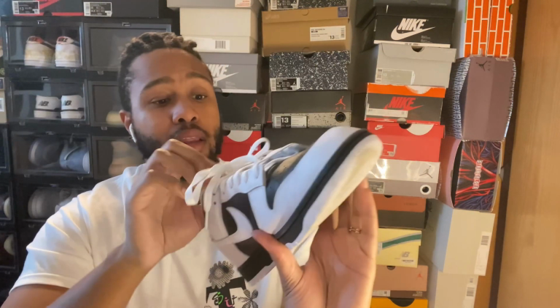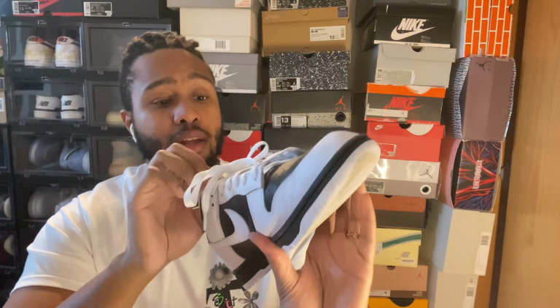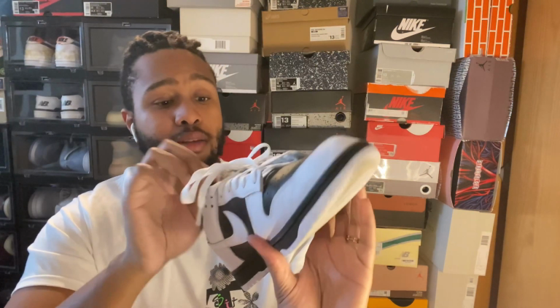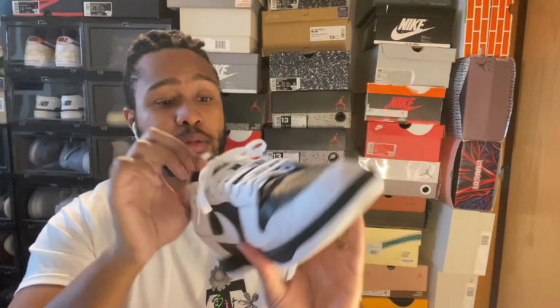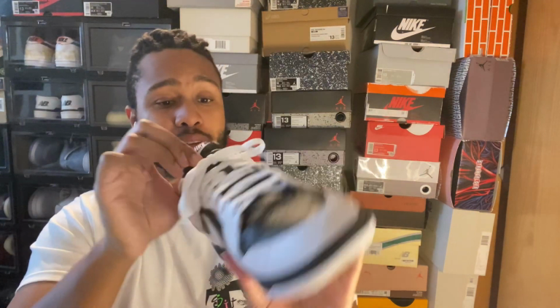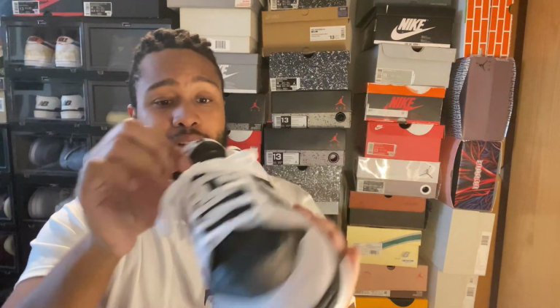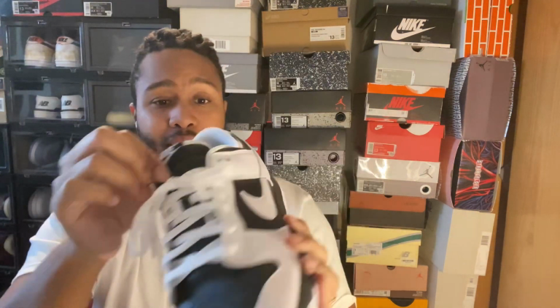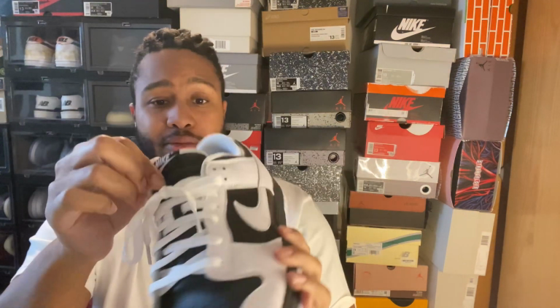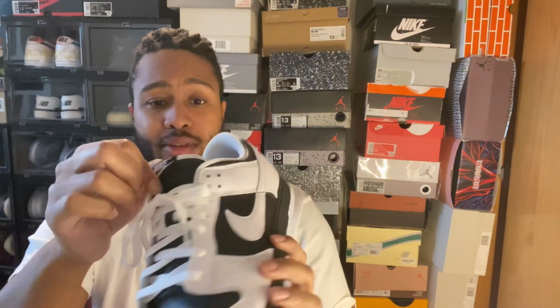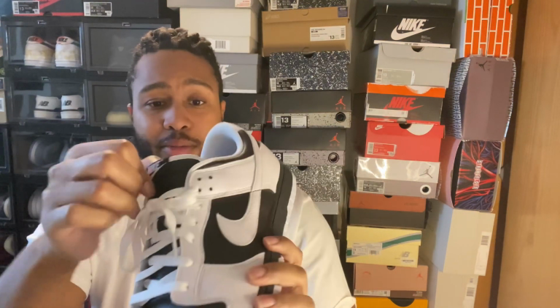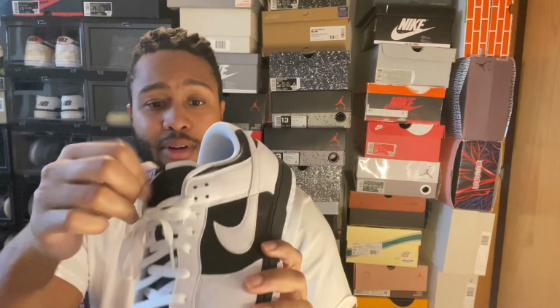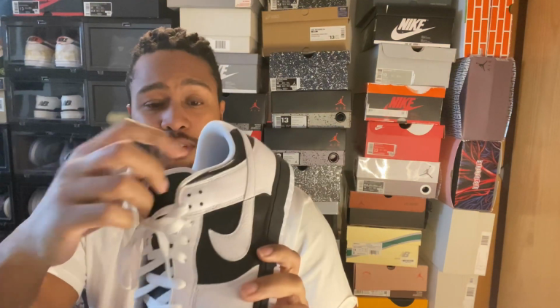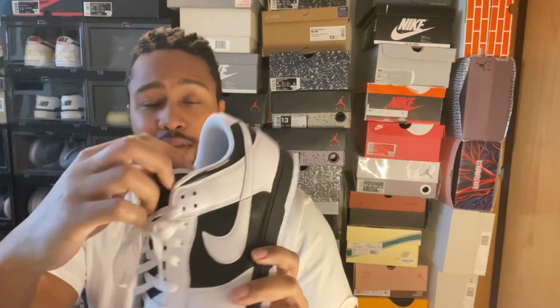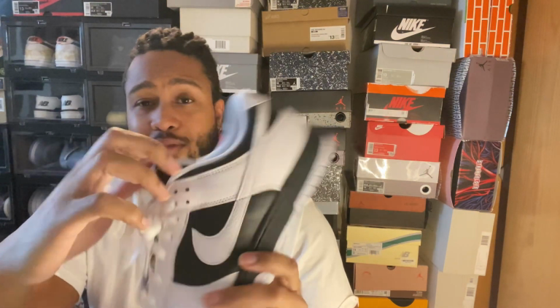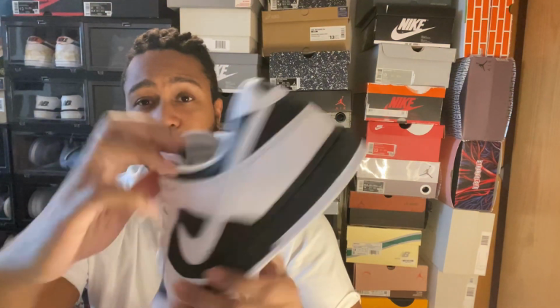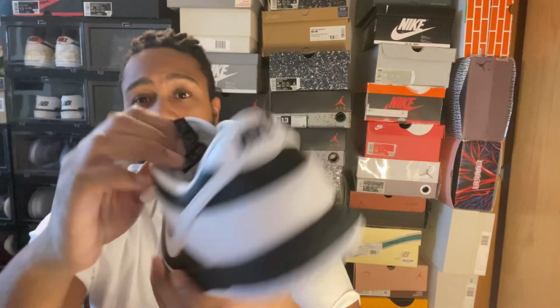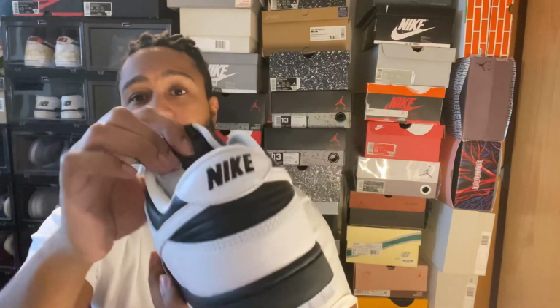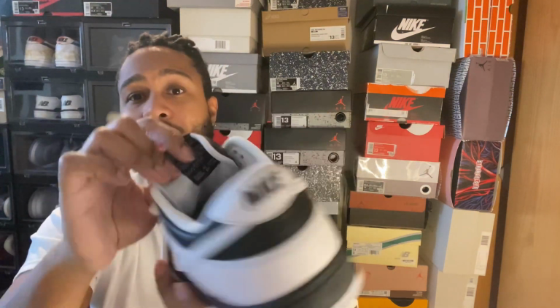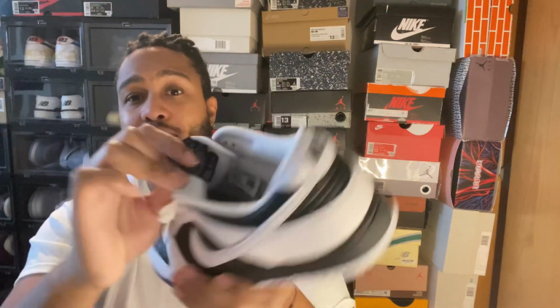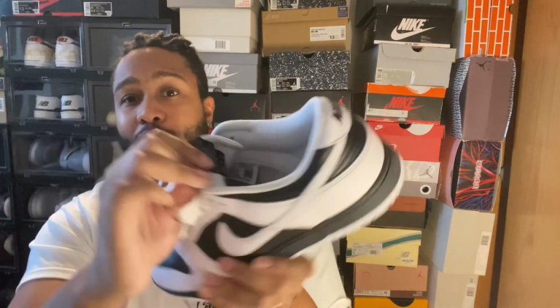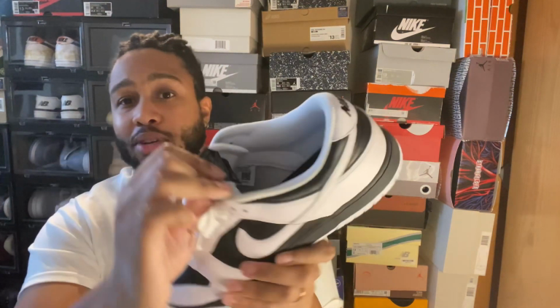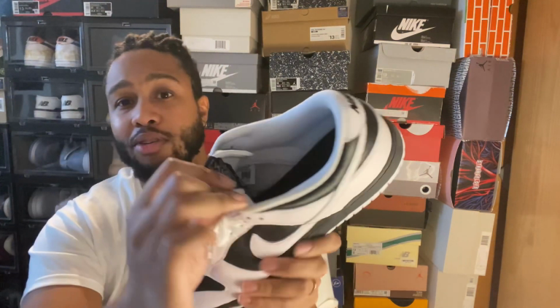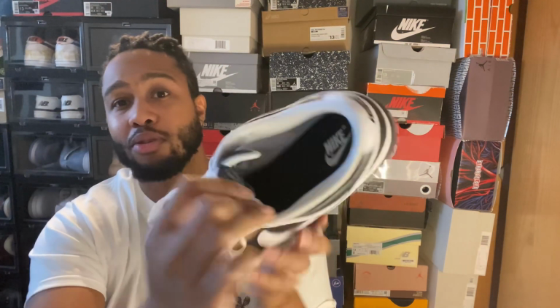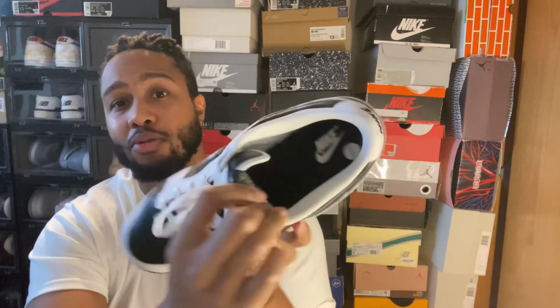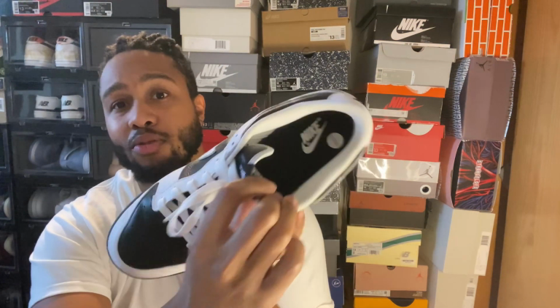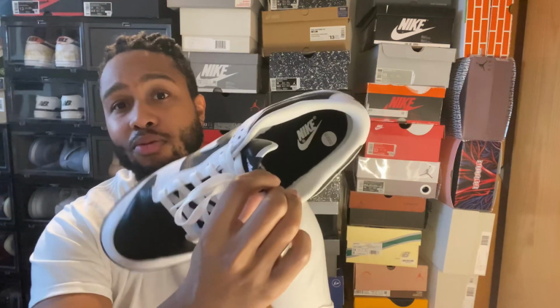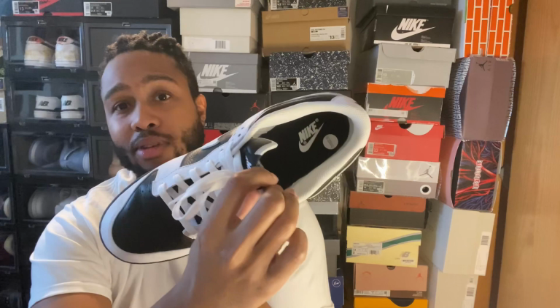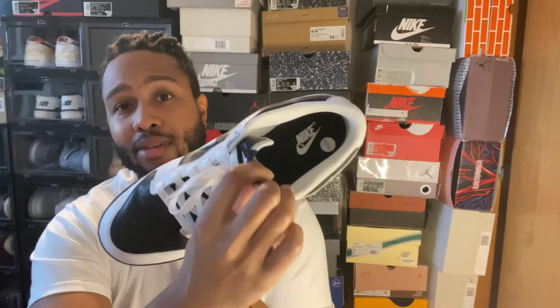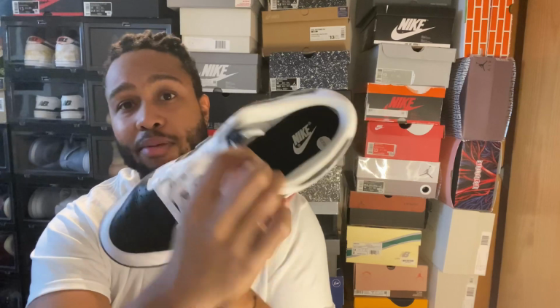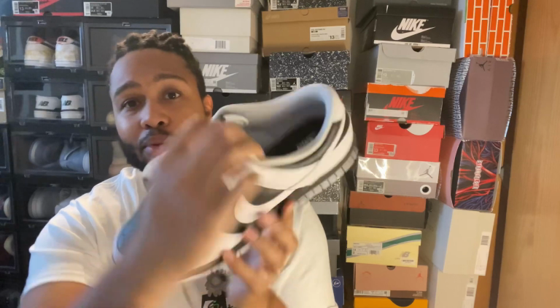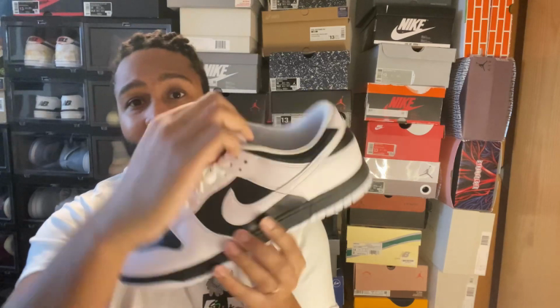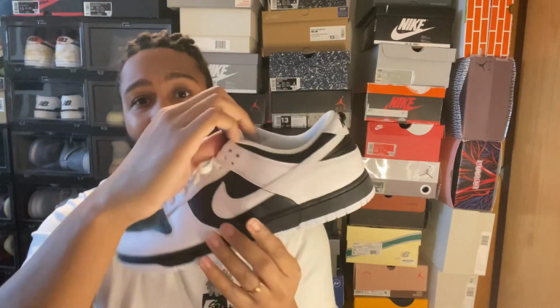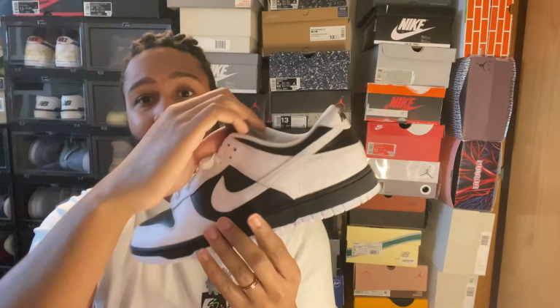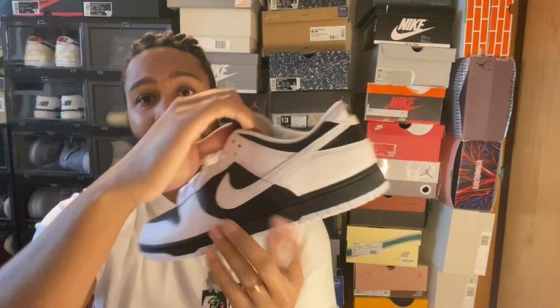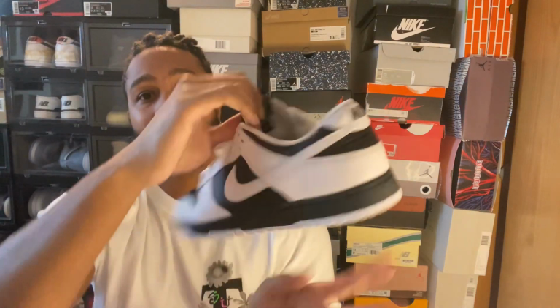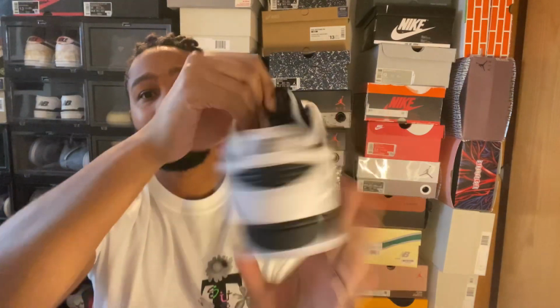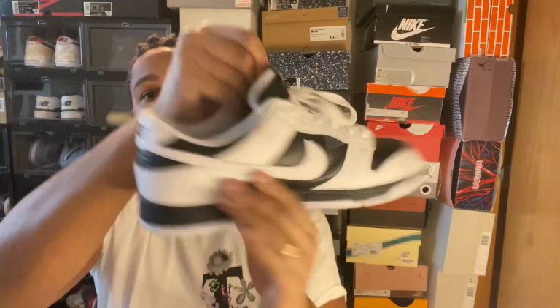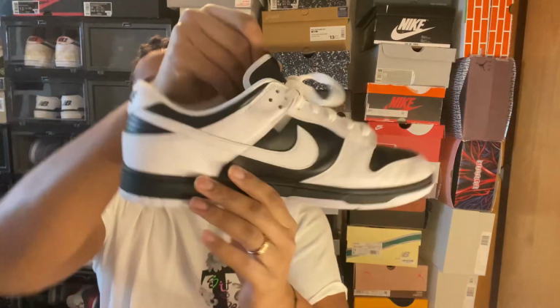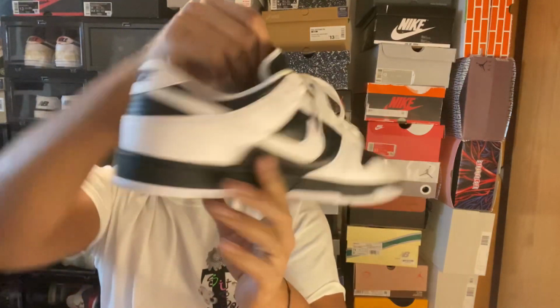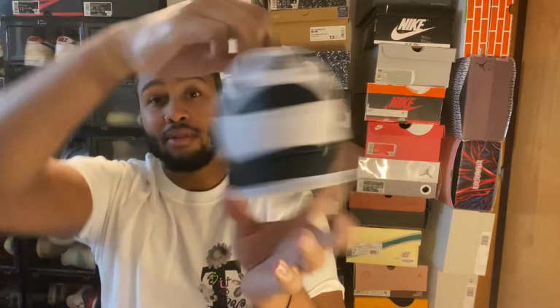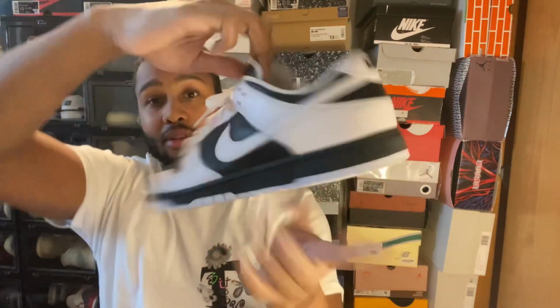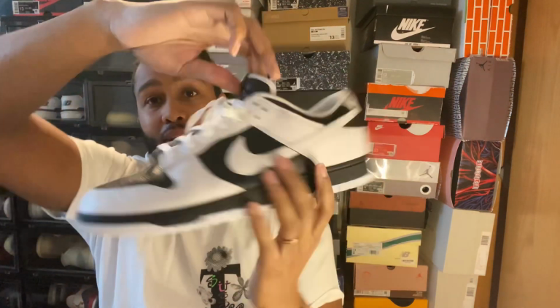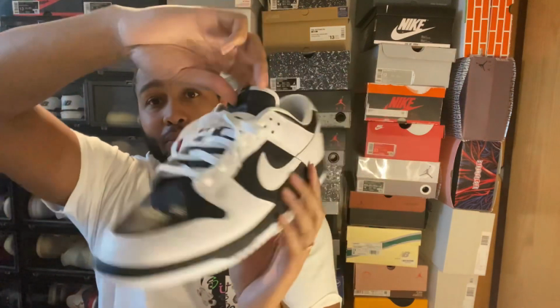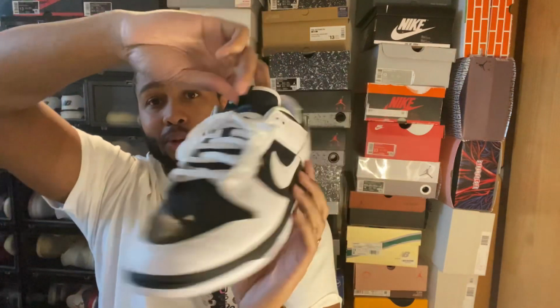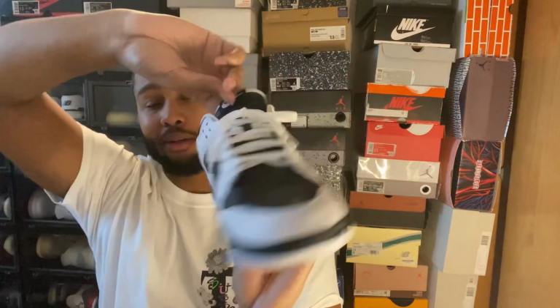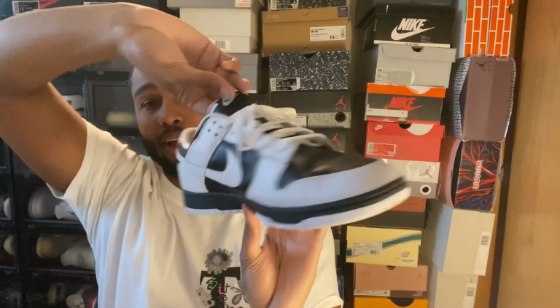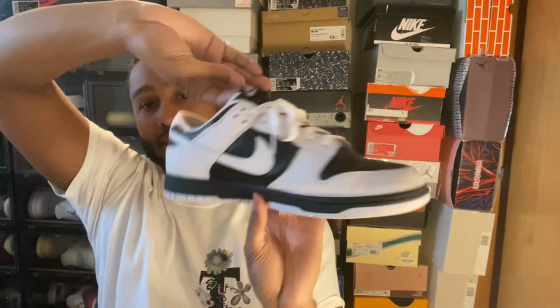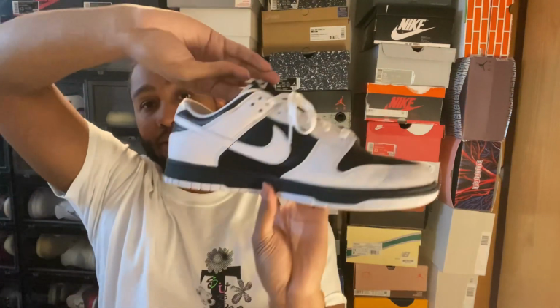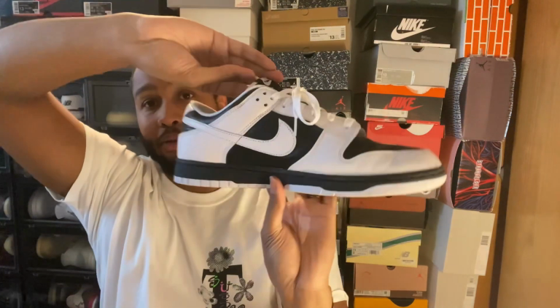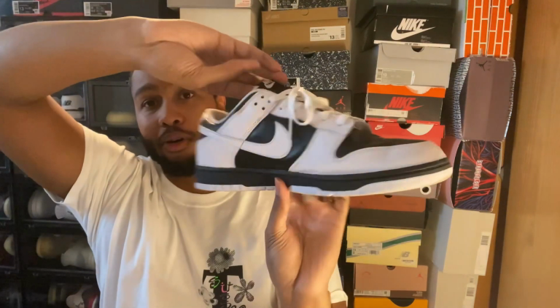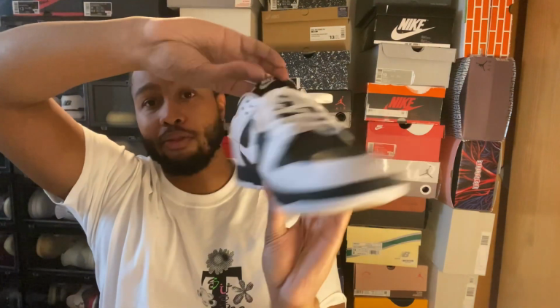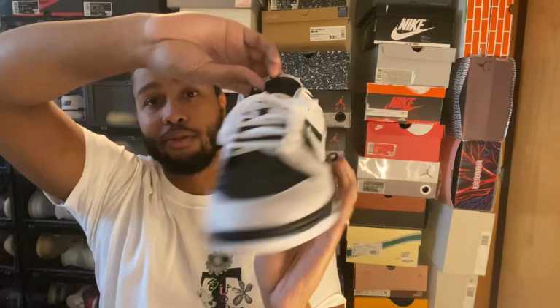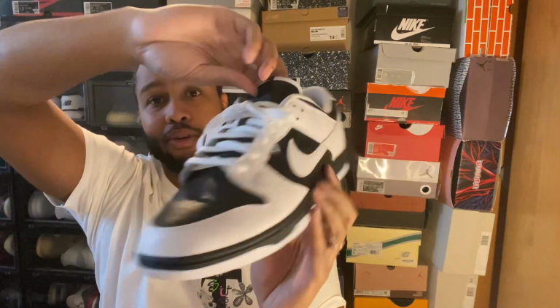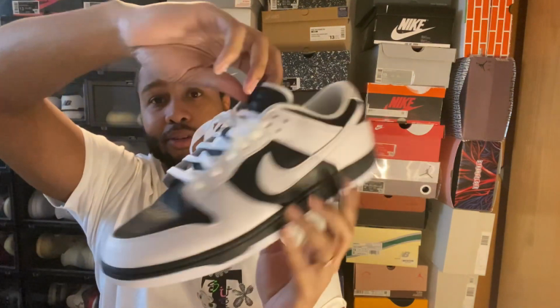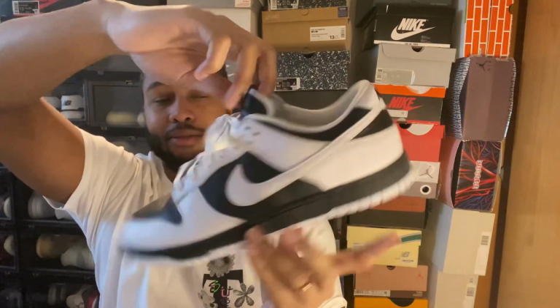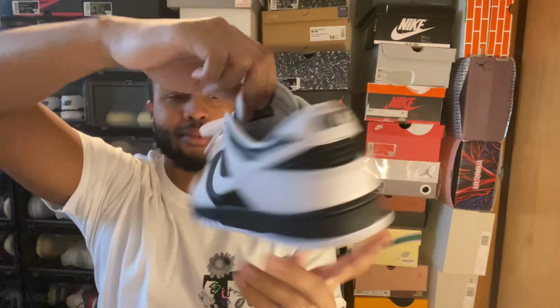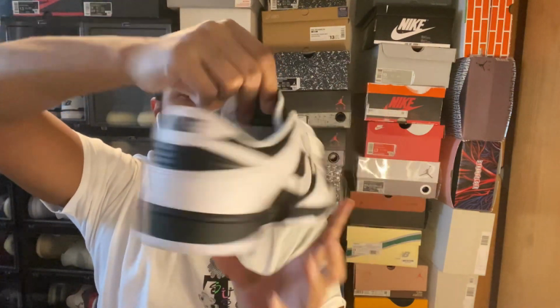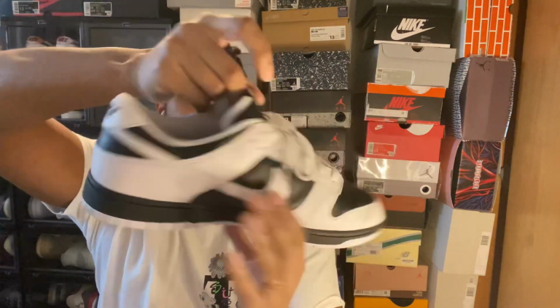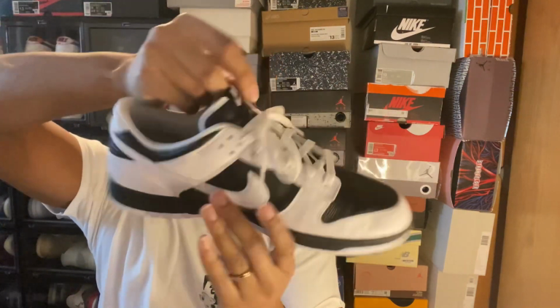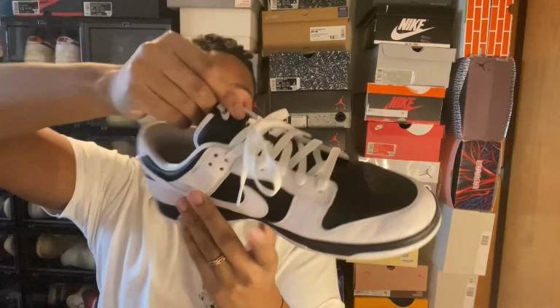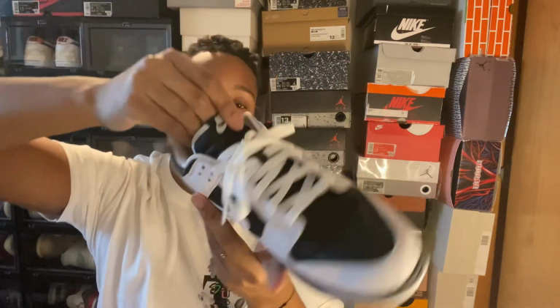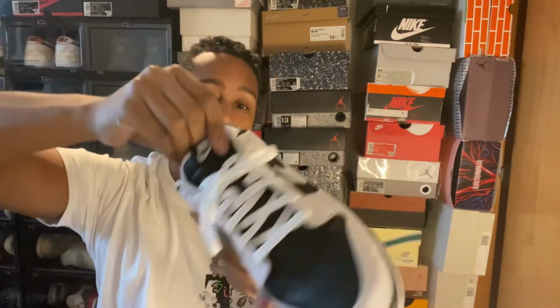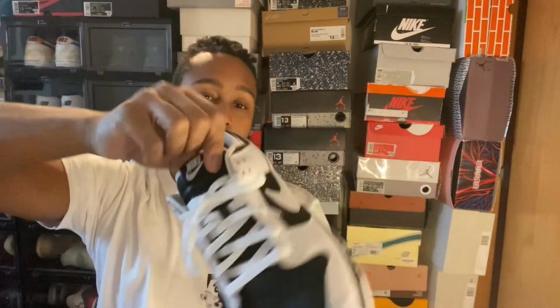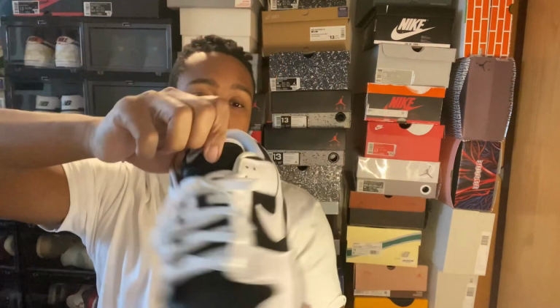That's basically it for this pair of shoes — there's really not too much to it, it's really simple. If this is the color you like, then you'll go for it; if you don't, then you won't.